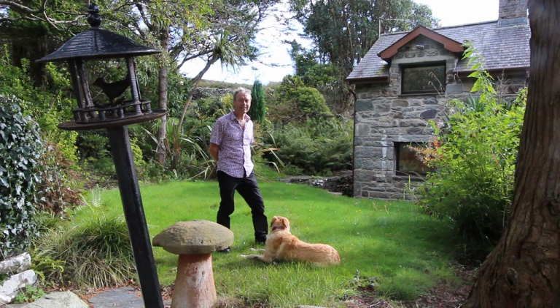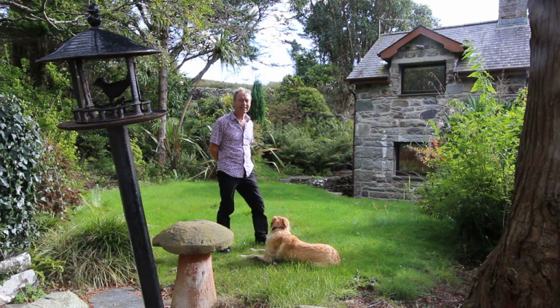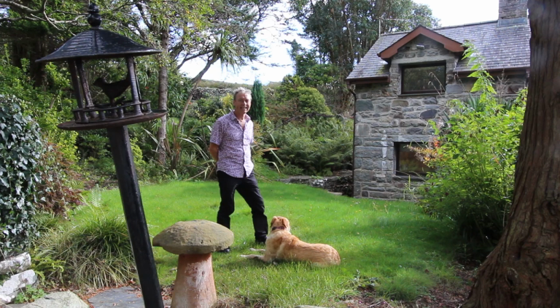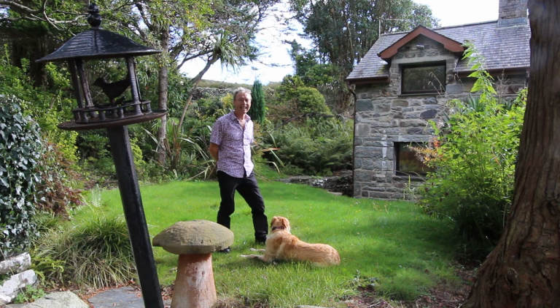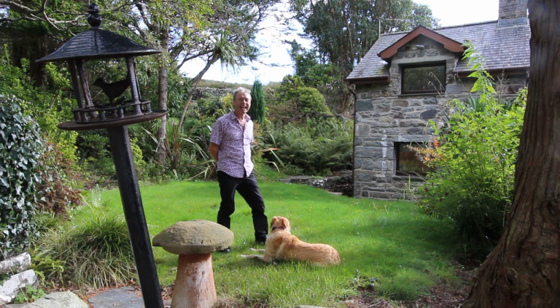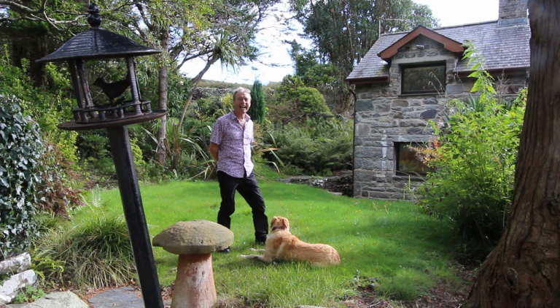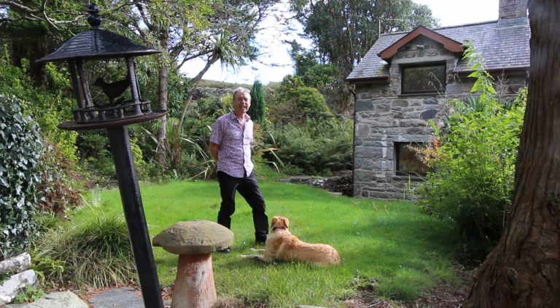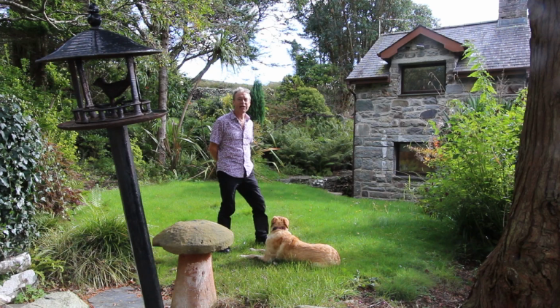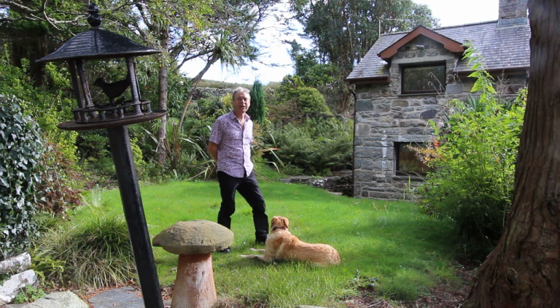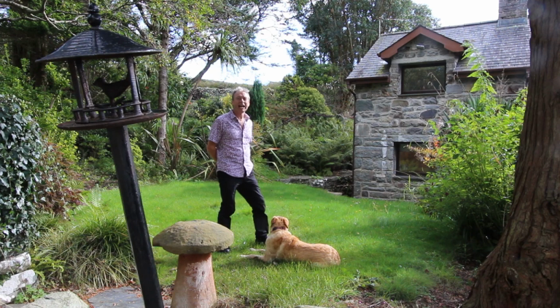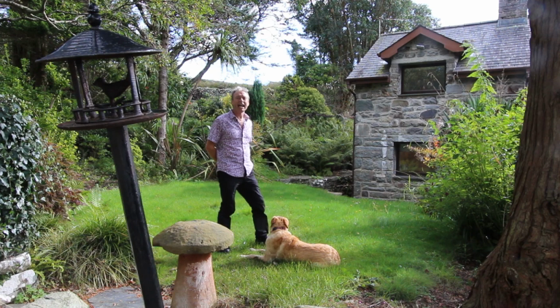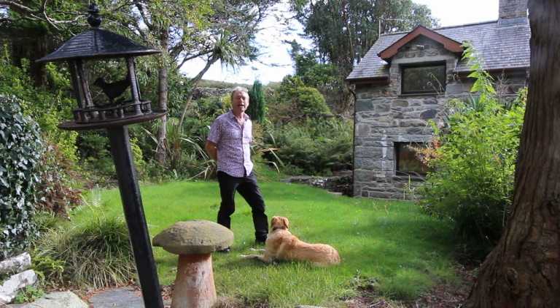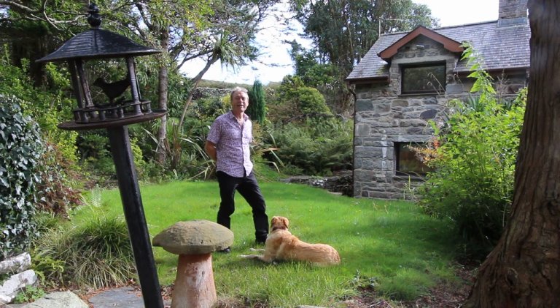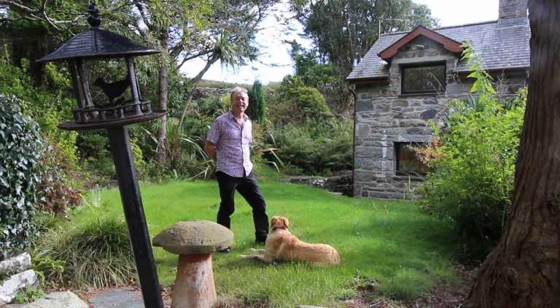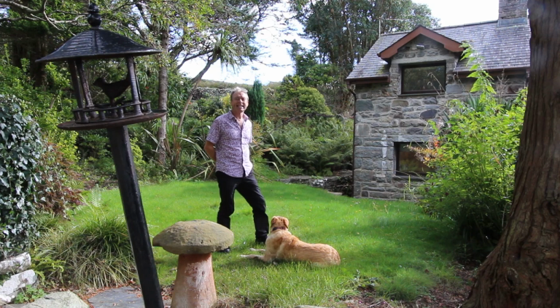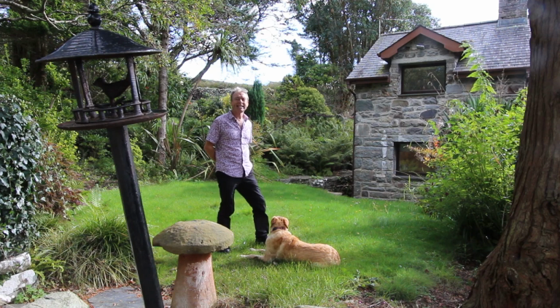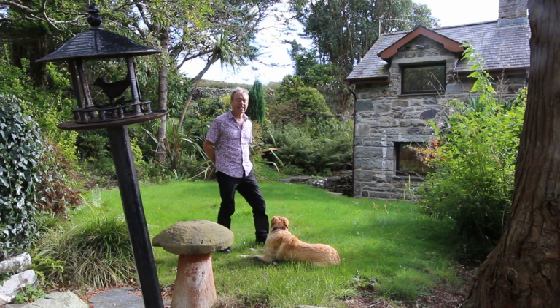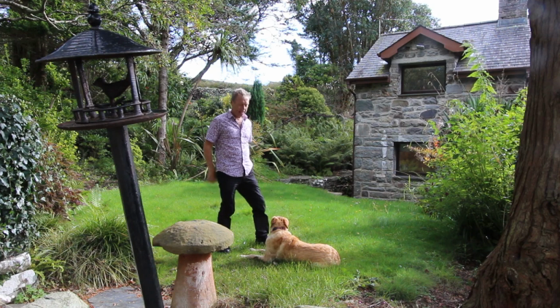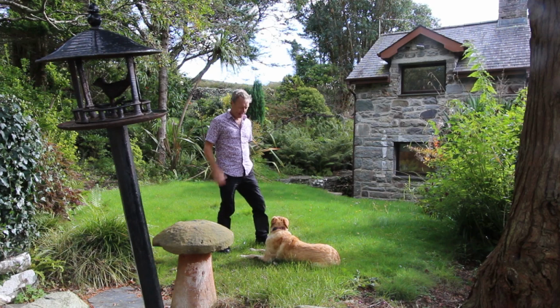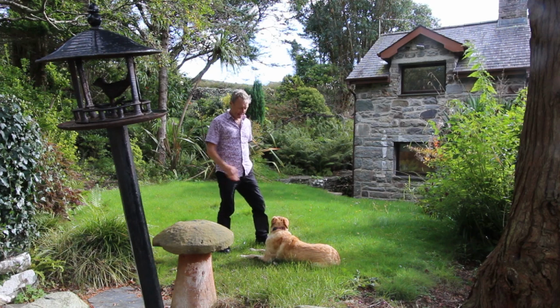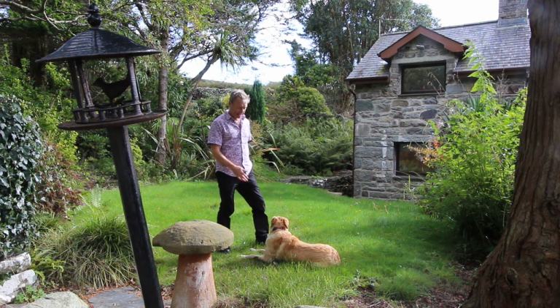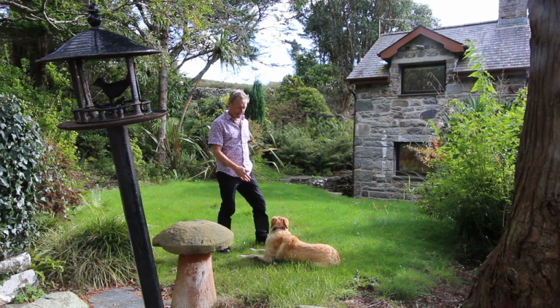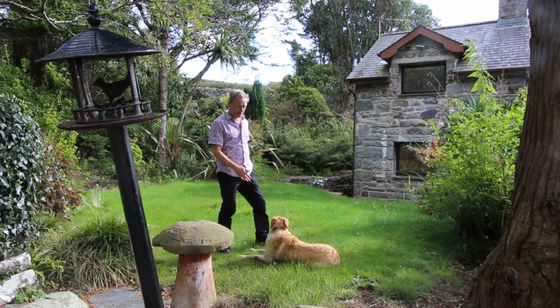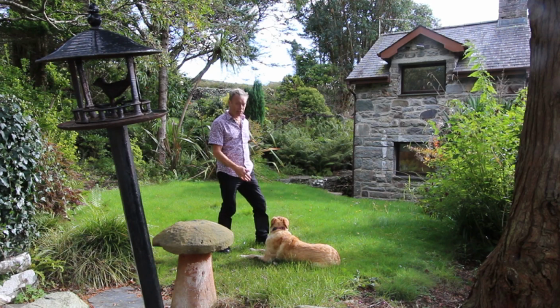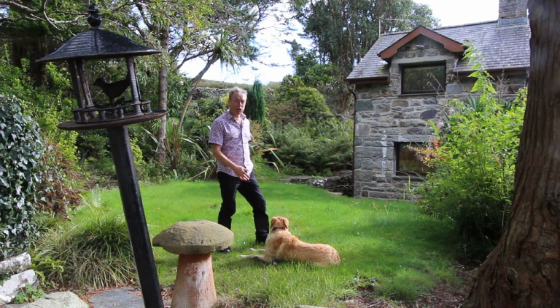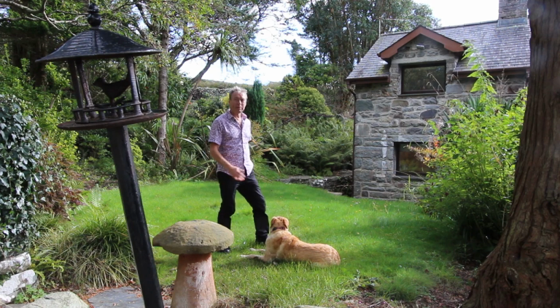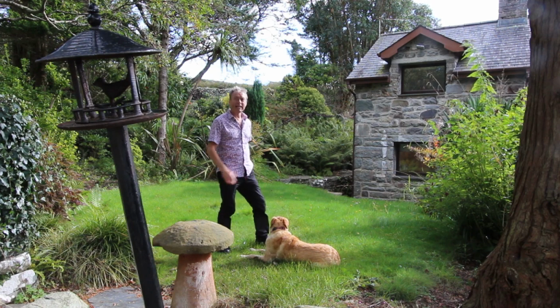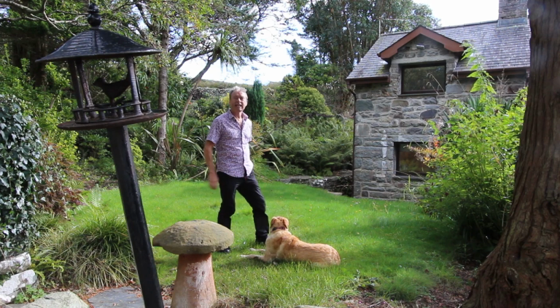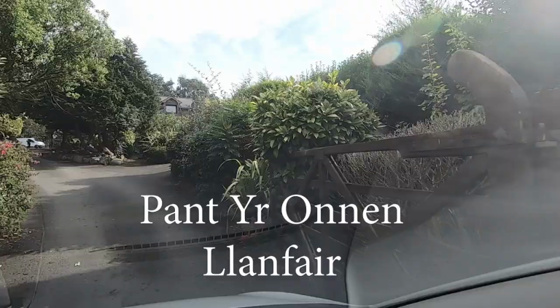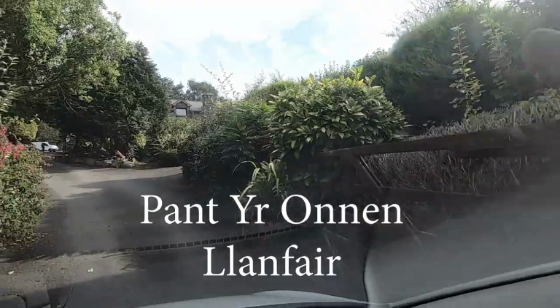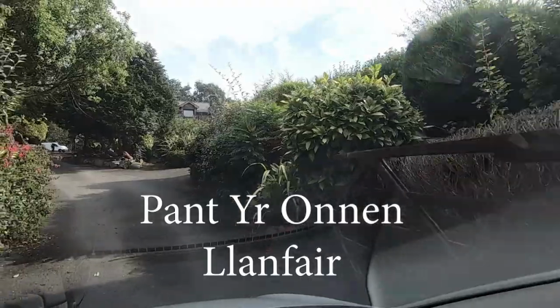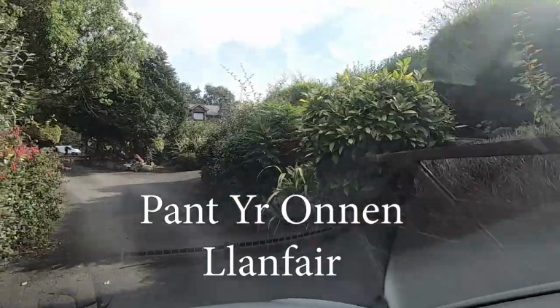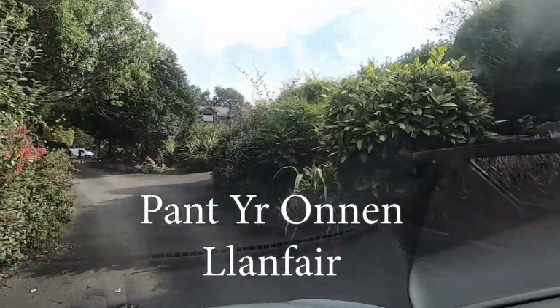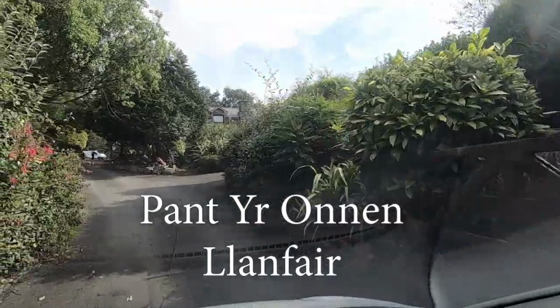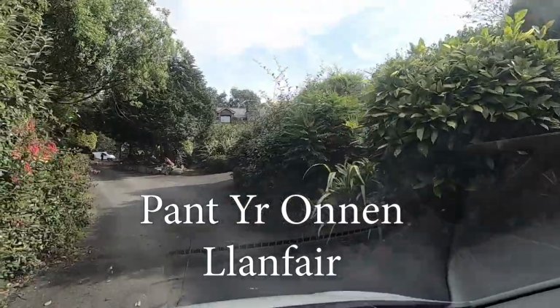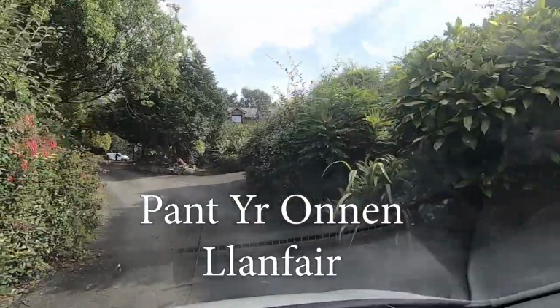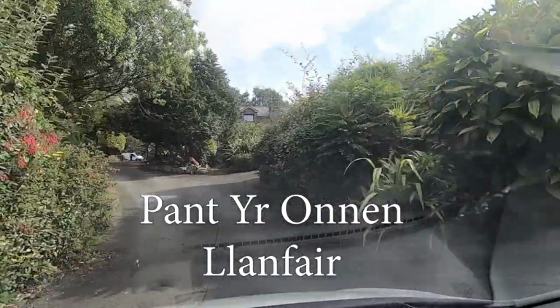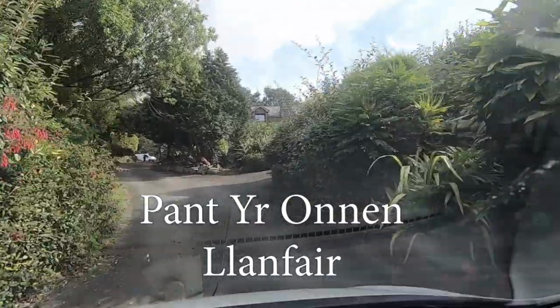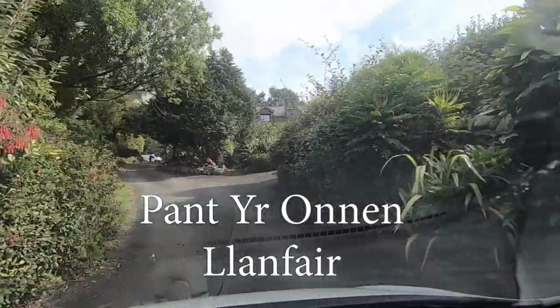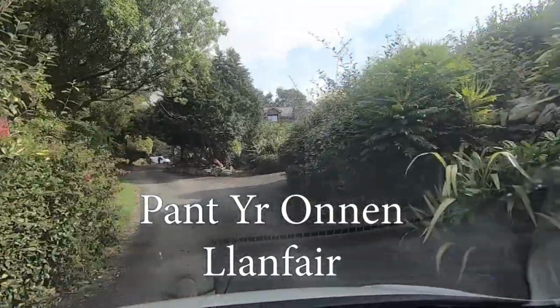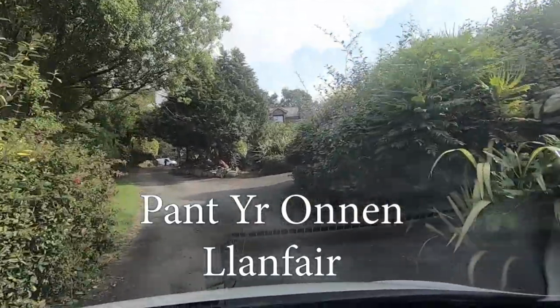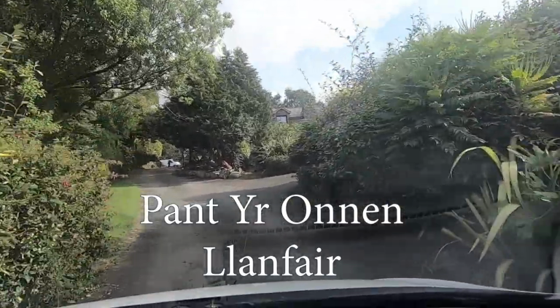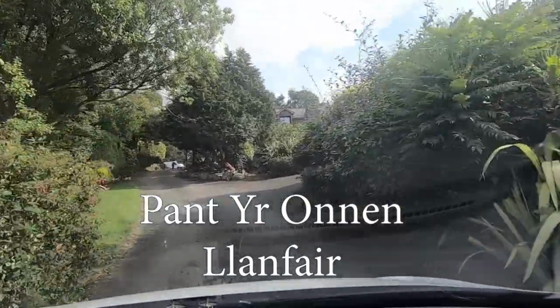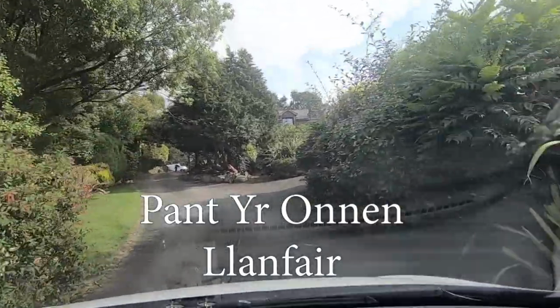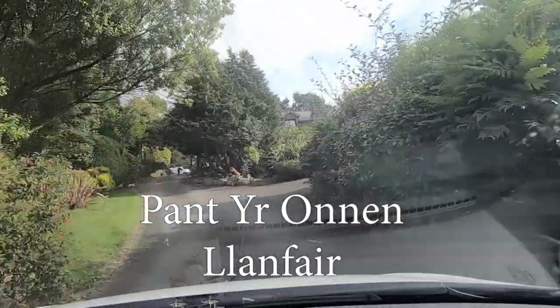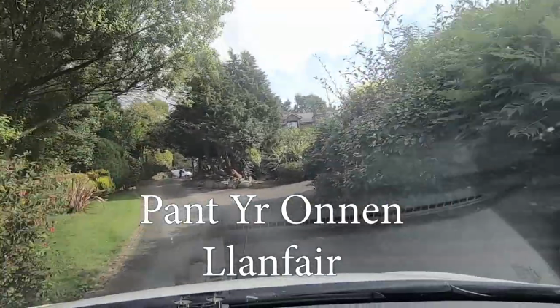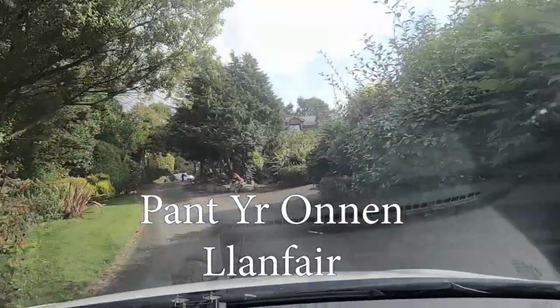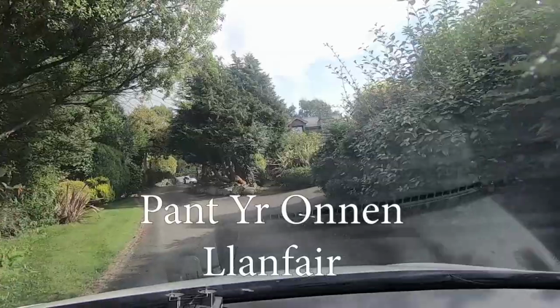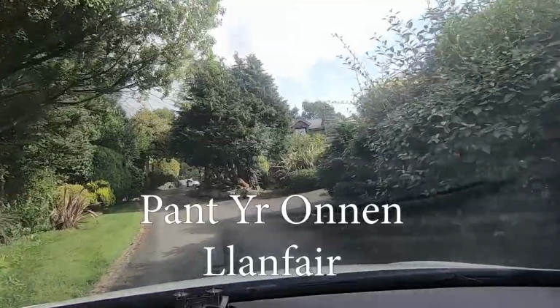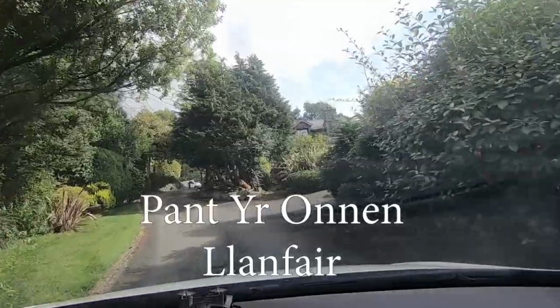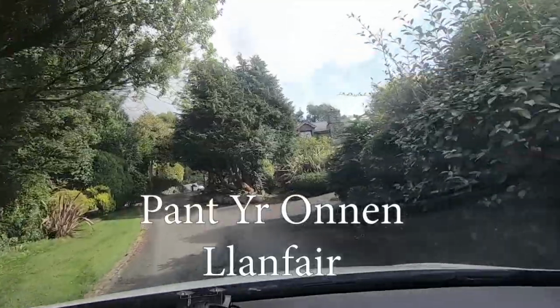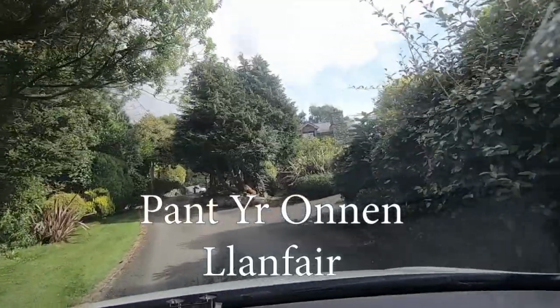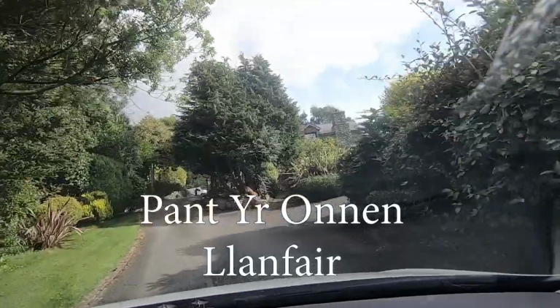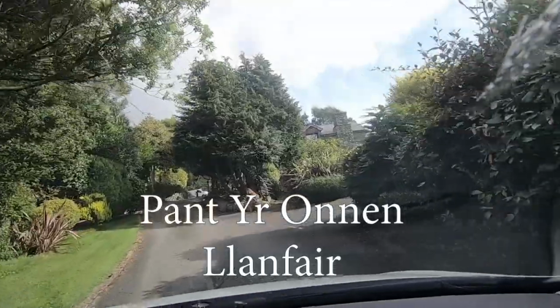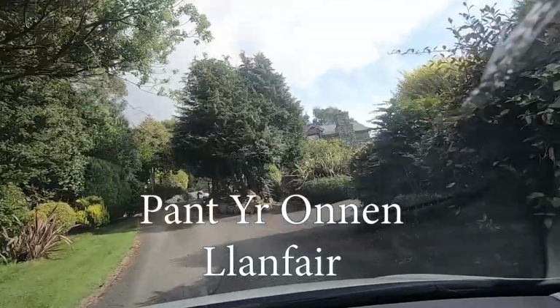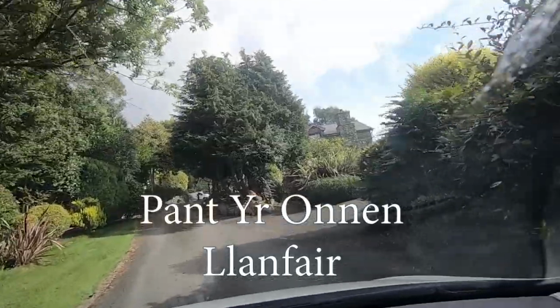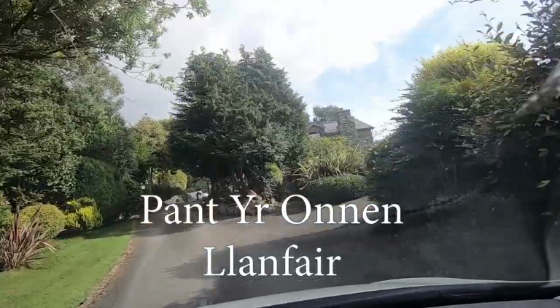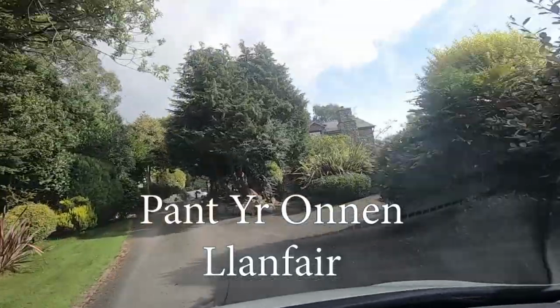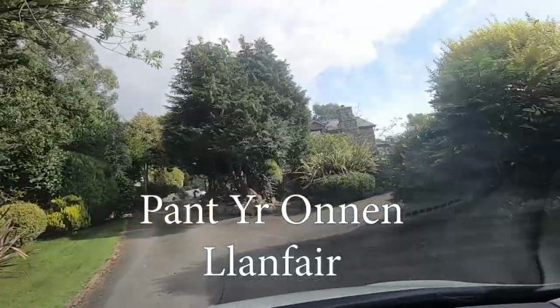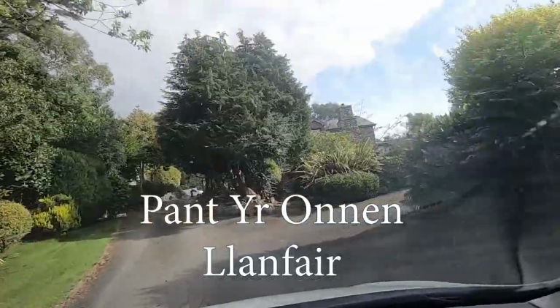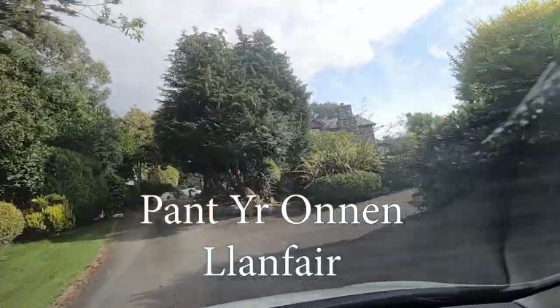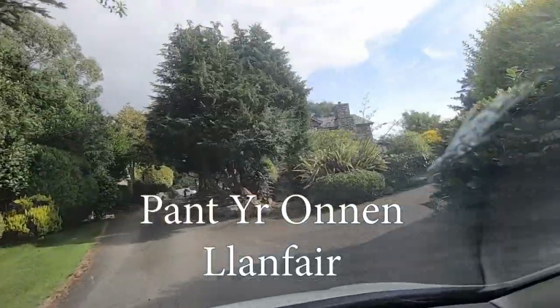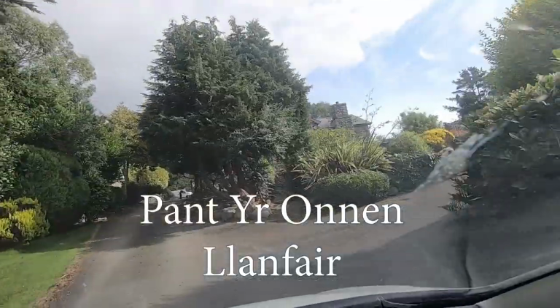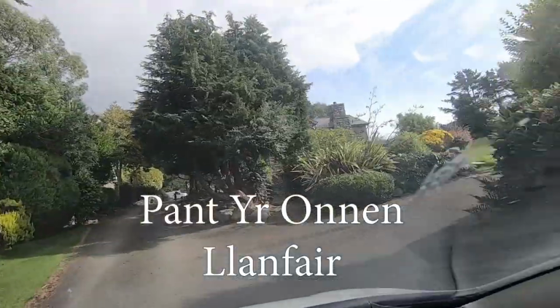Hello, I'm Andy, this is Ruby and we've just arrived here at Panteronen in Llamvair.